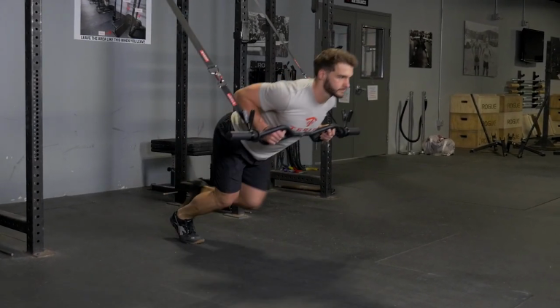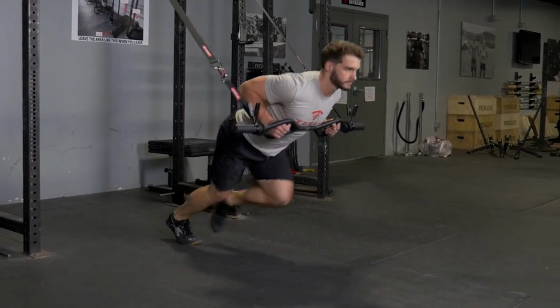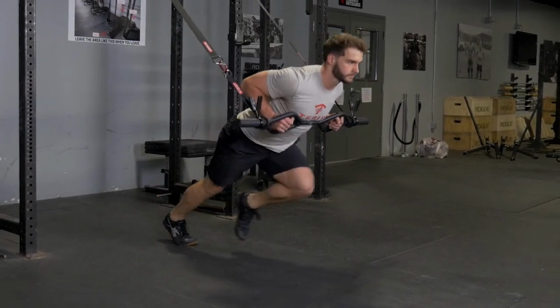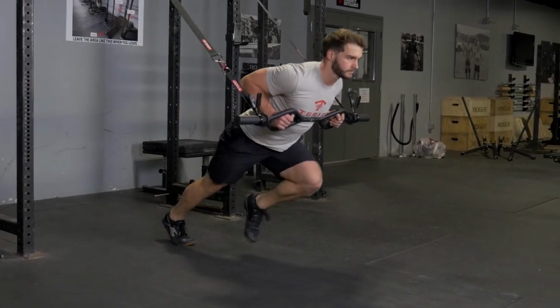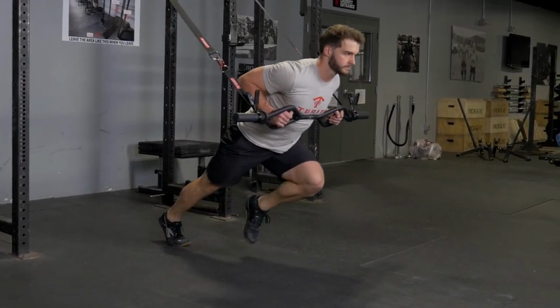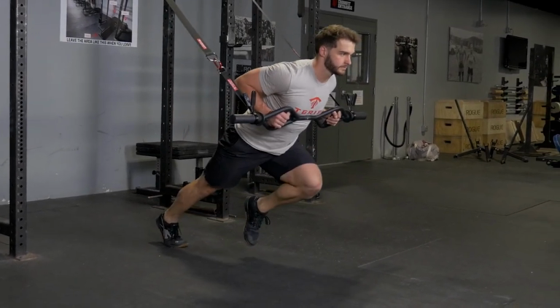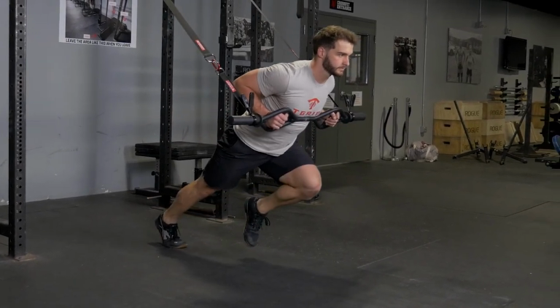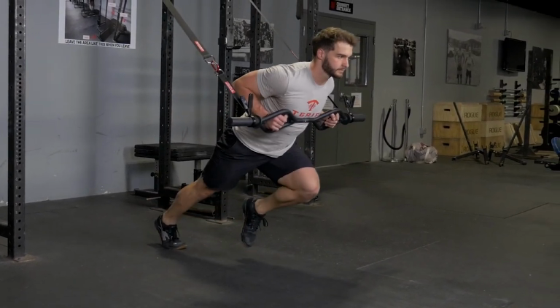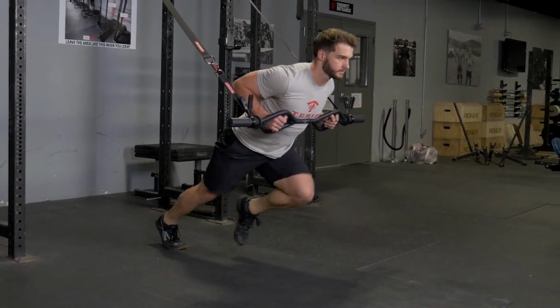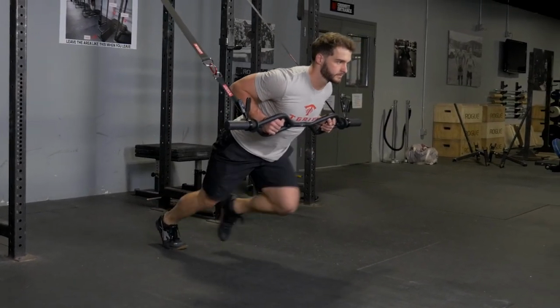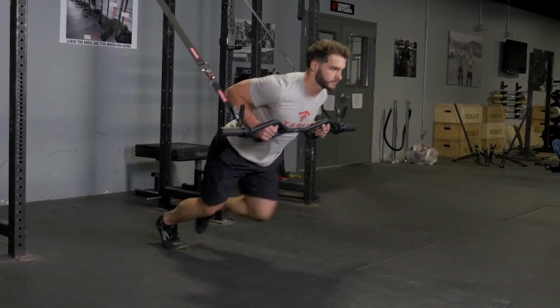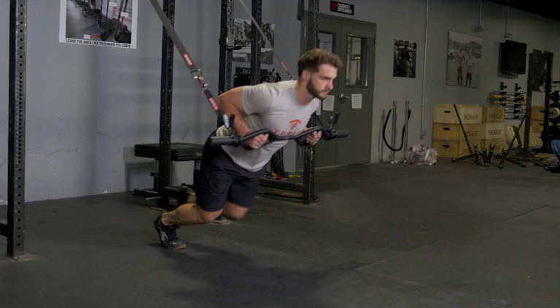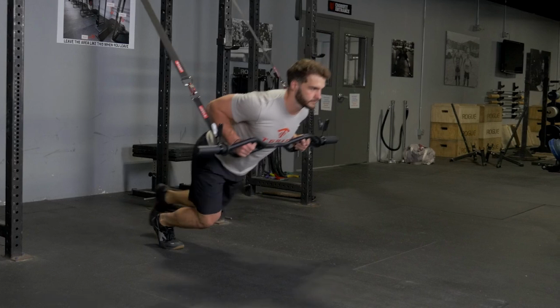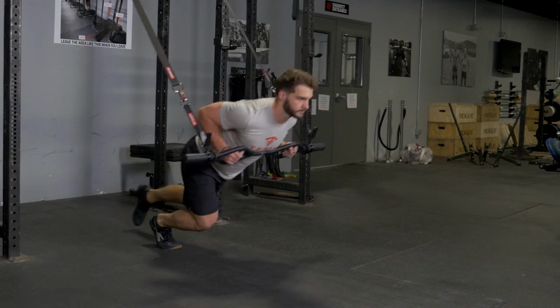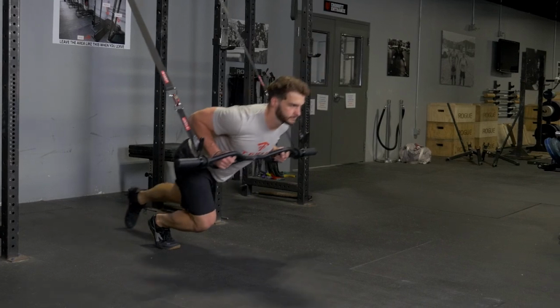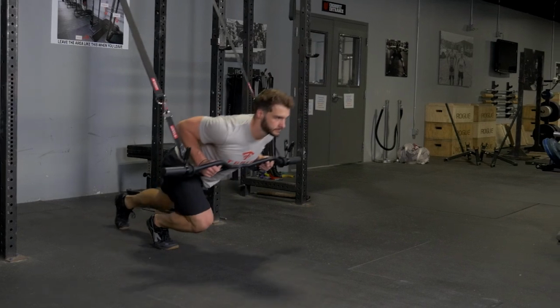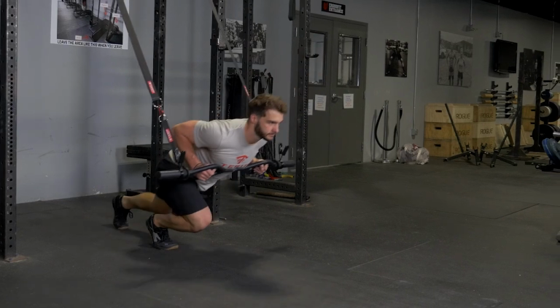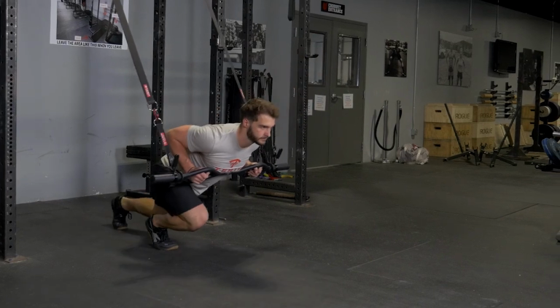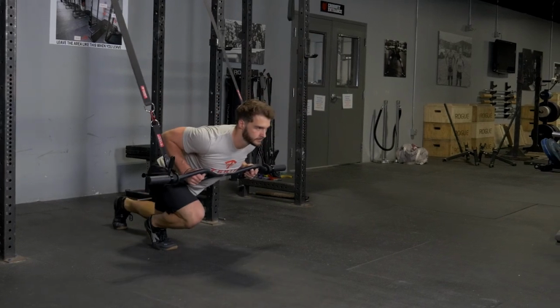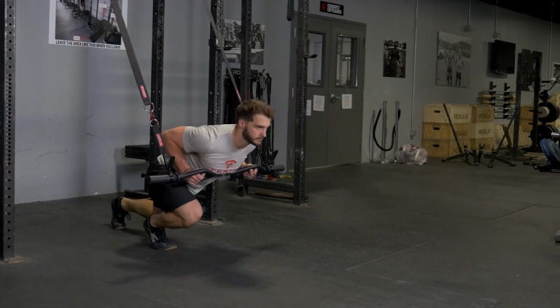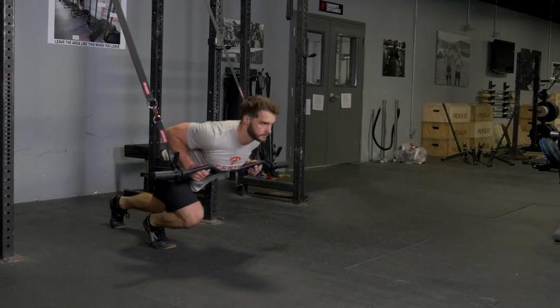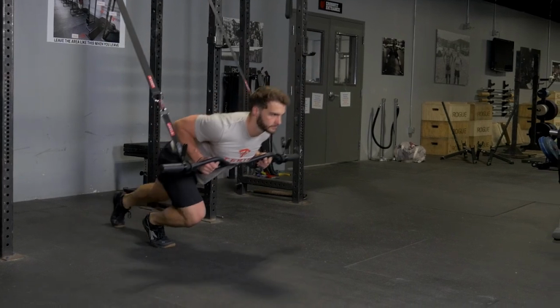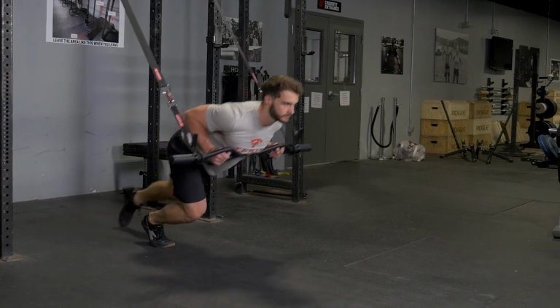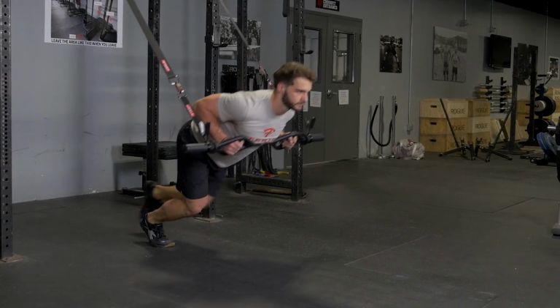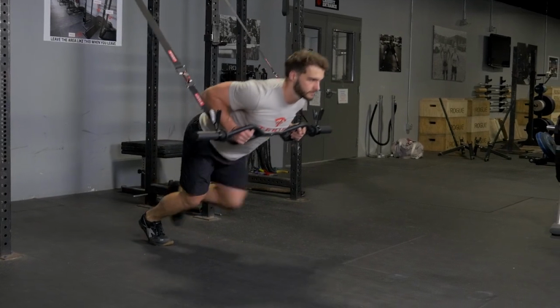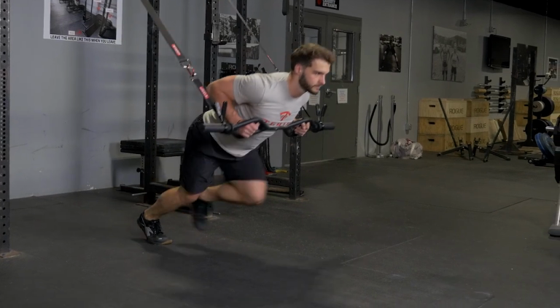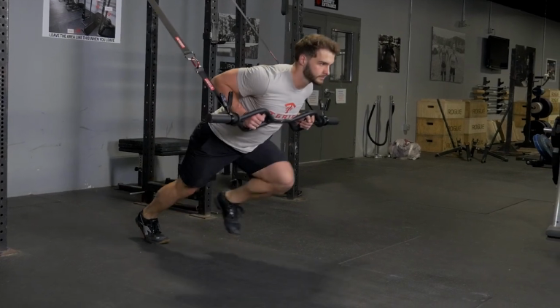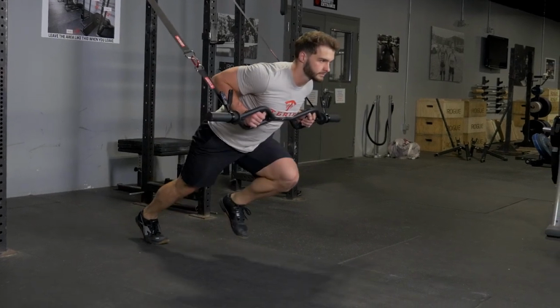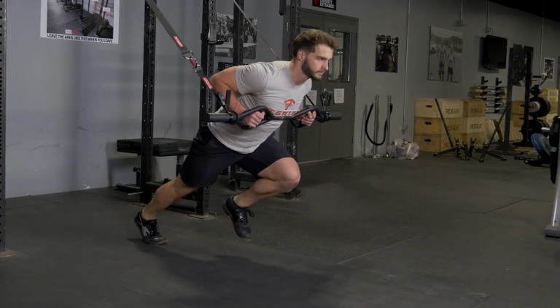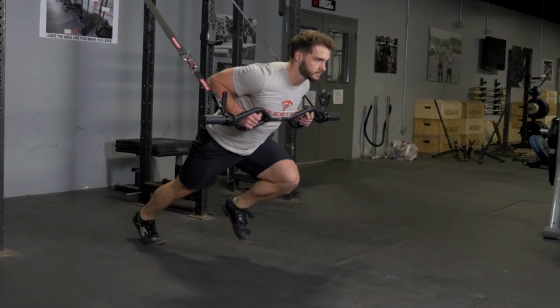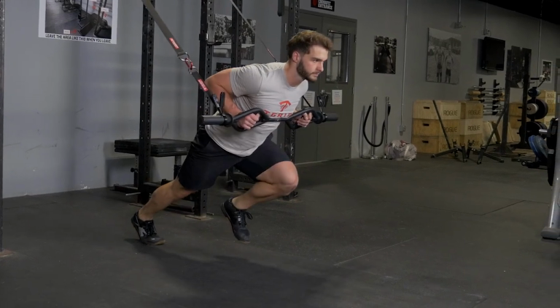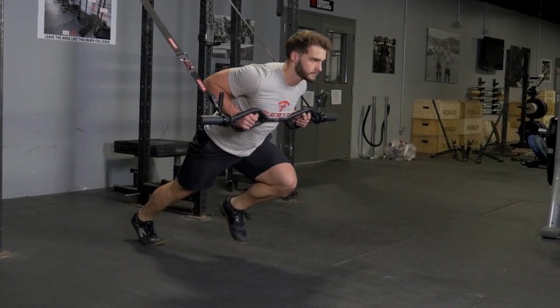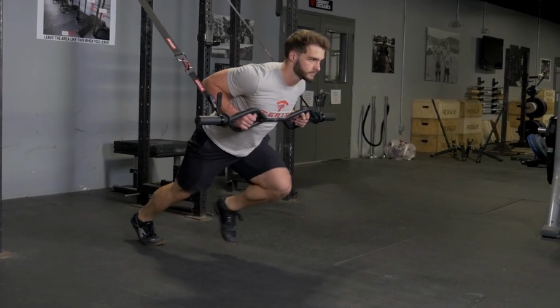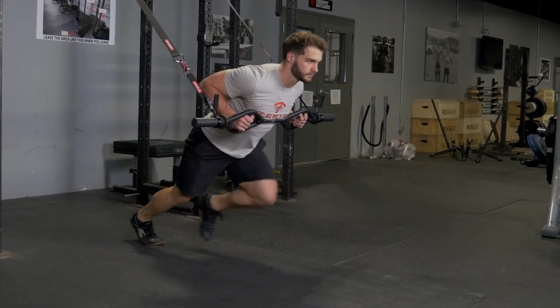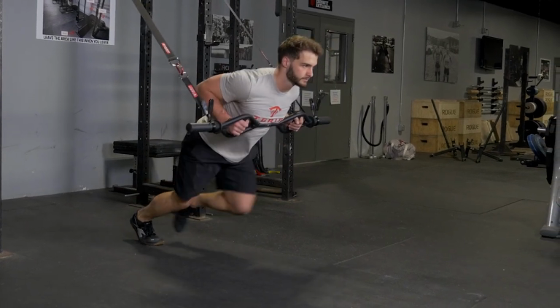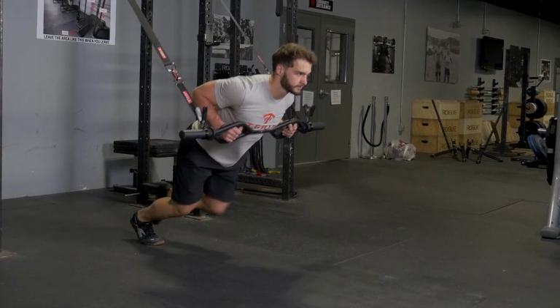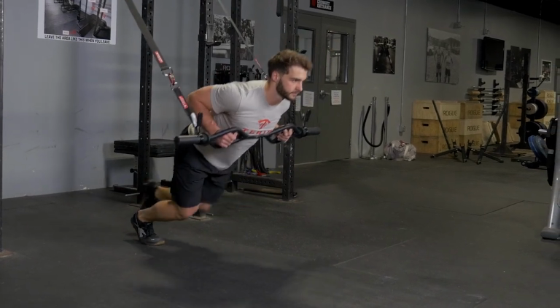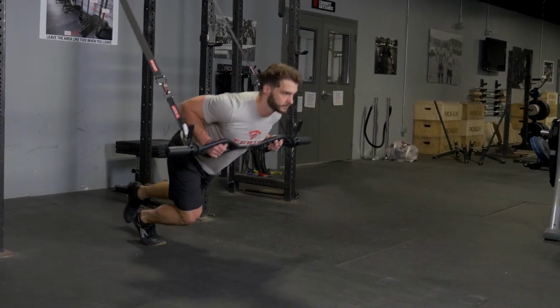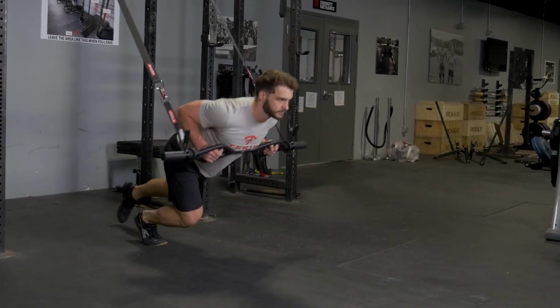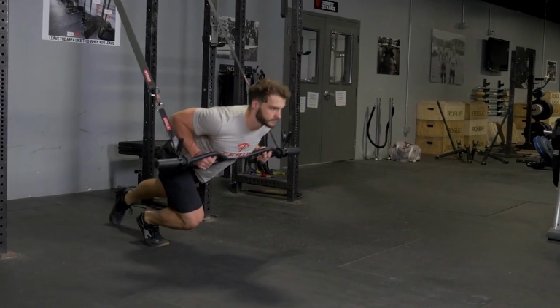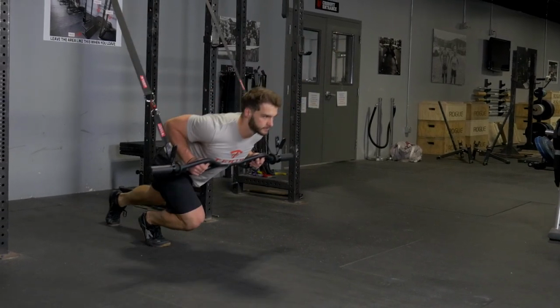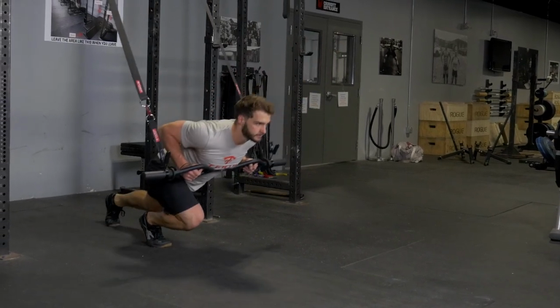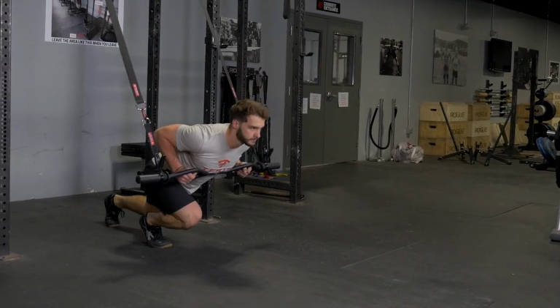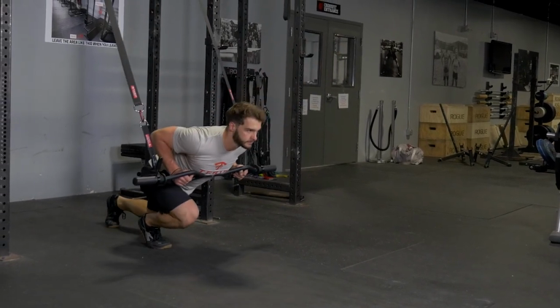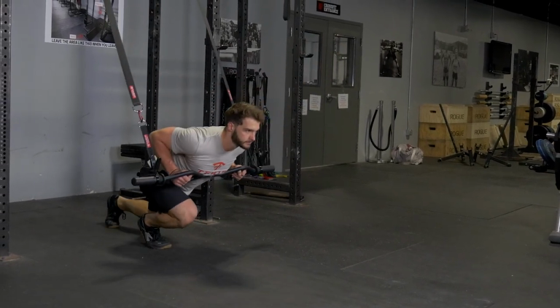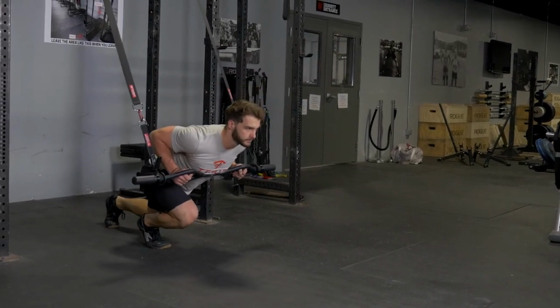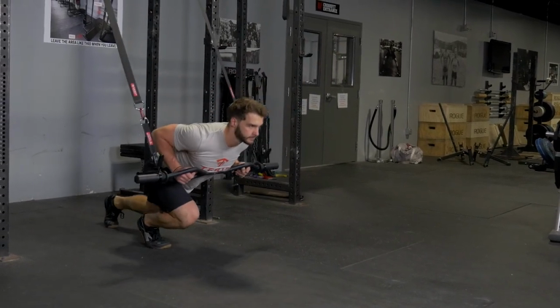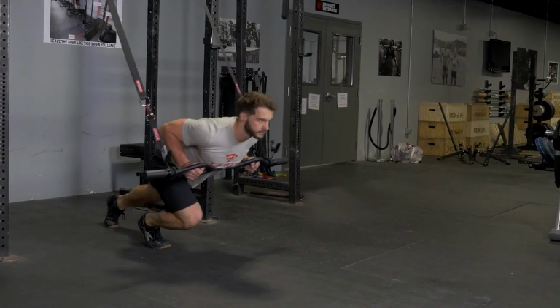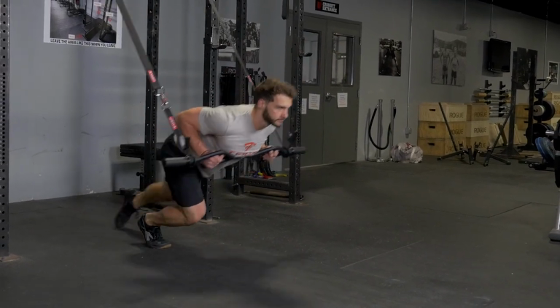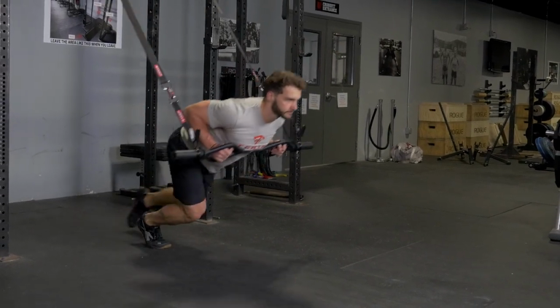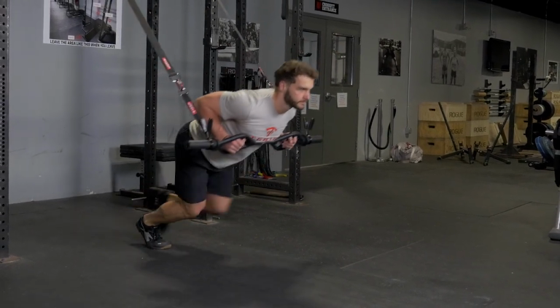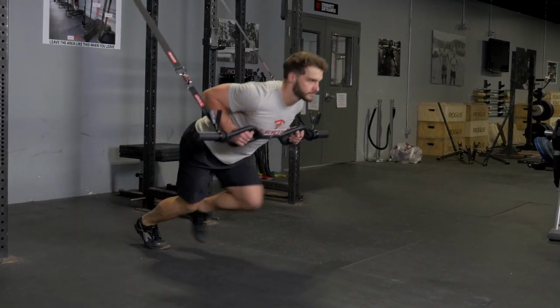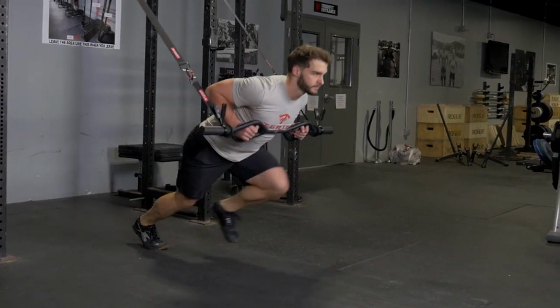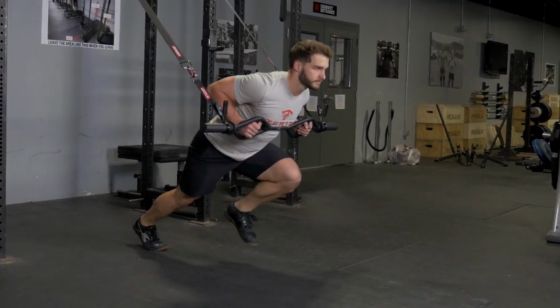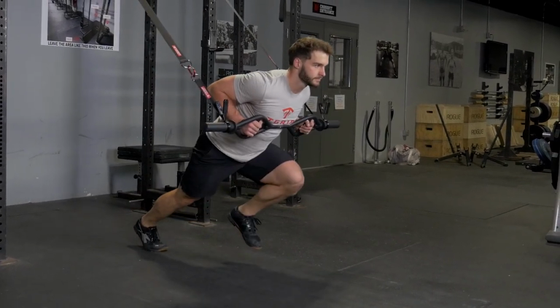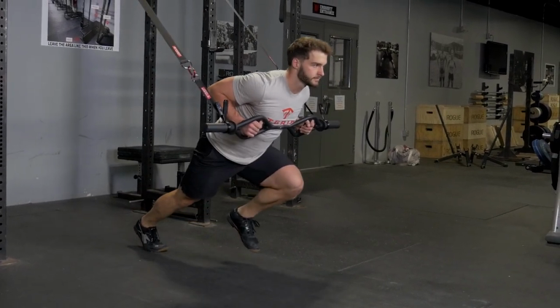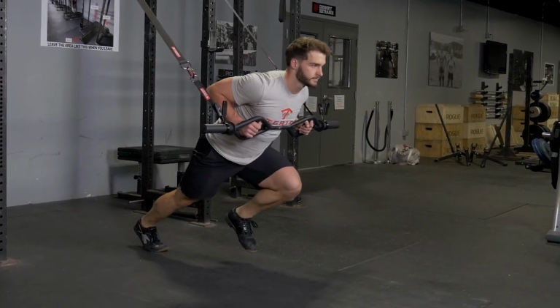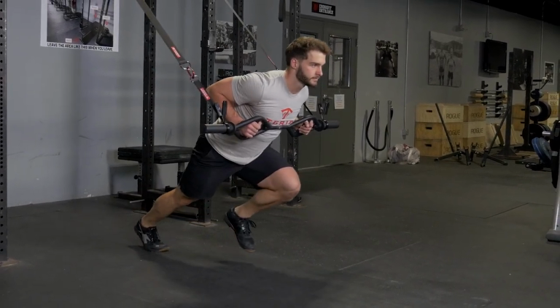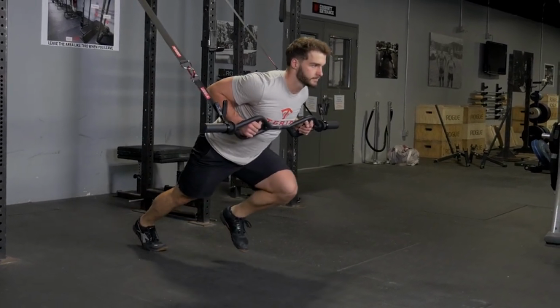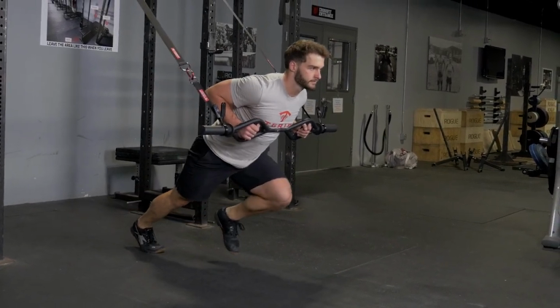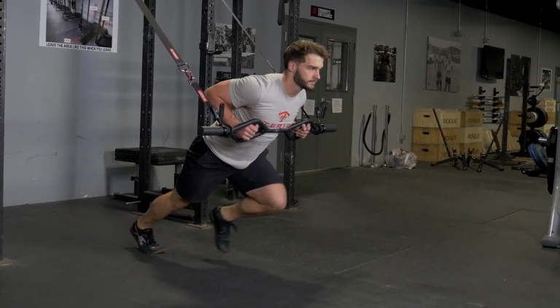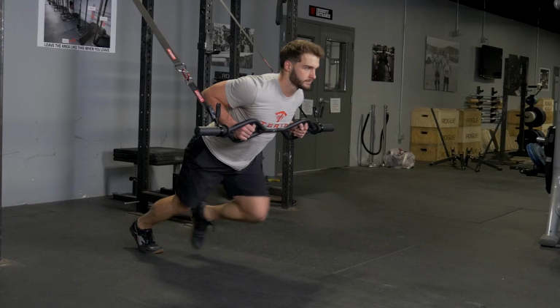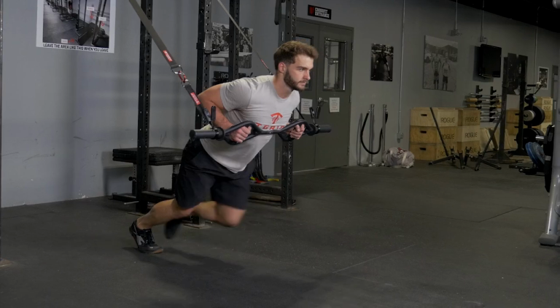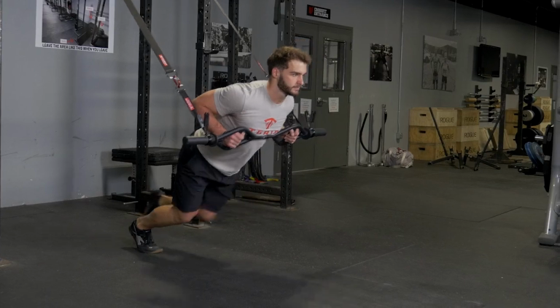Lean into the bar and lunge back with one leg, pressing out with your other leg. Repeat on the opposite side.